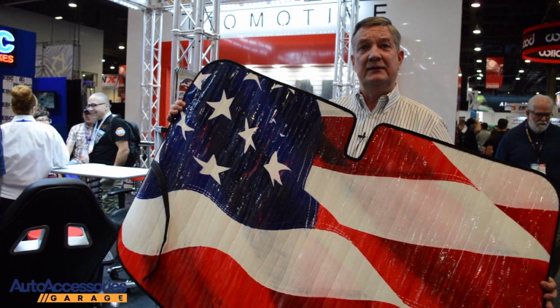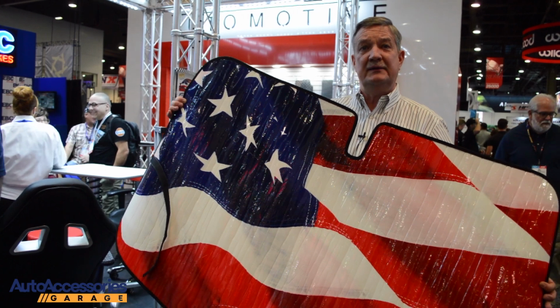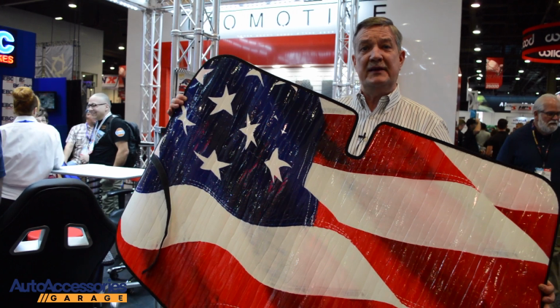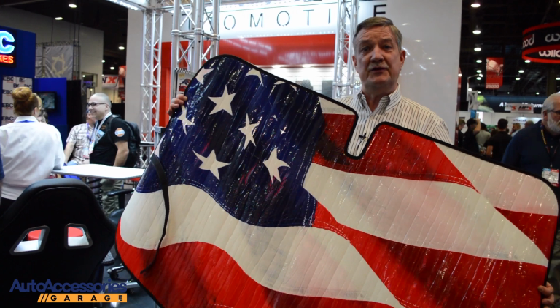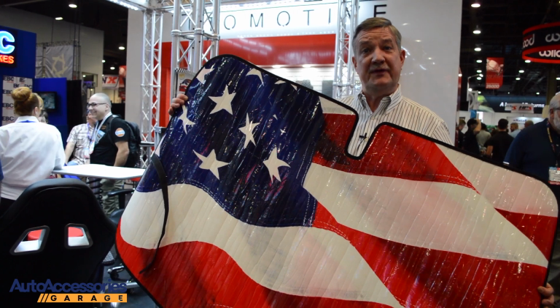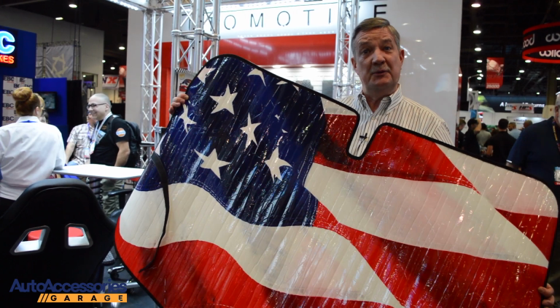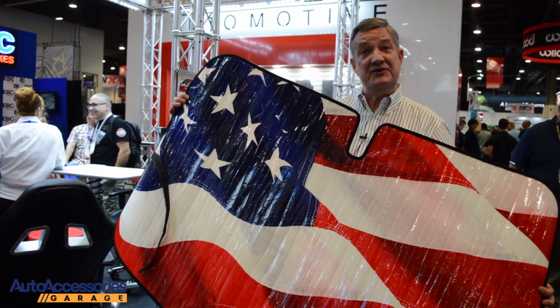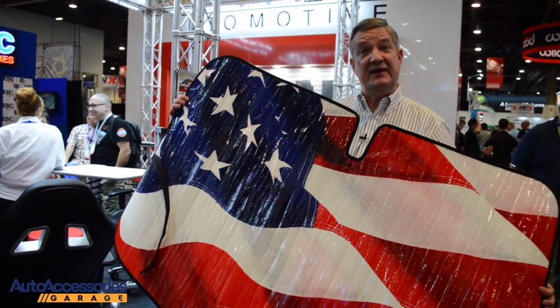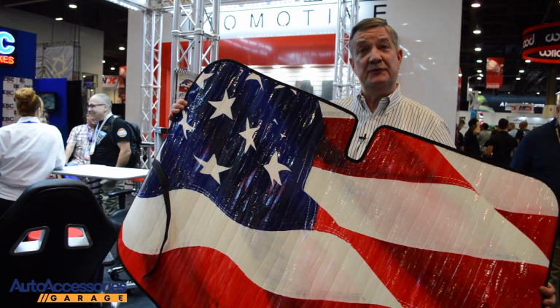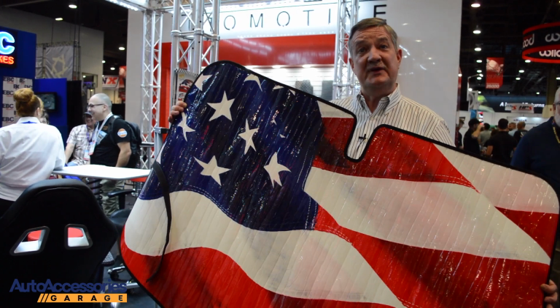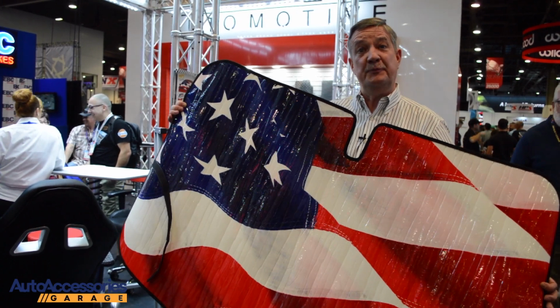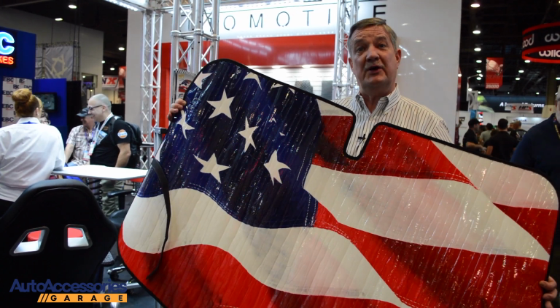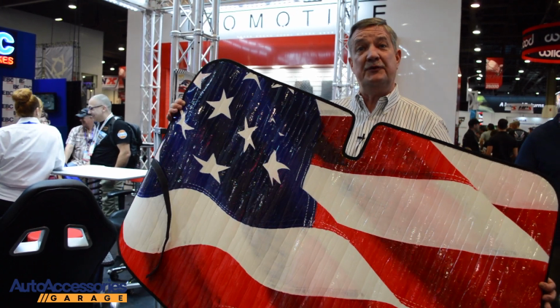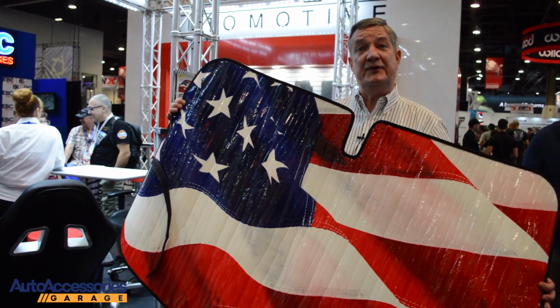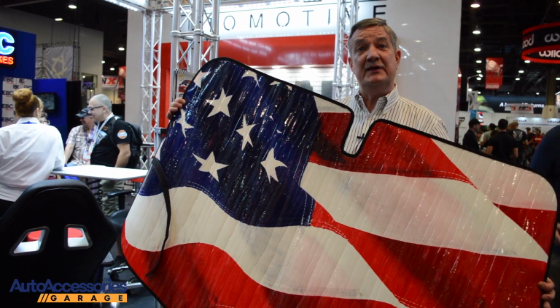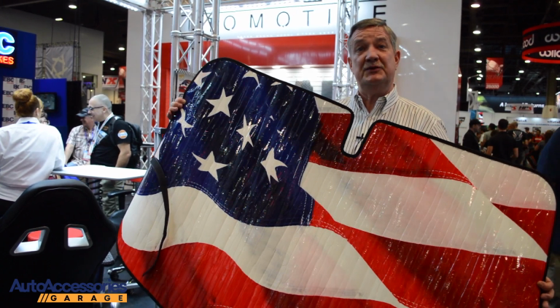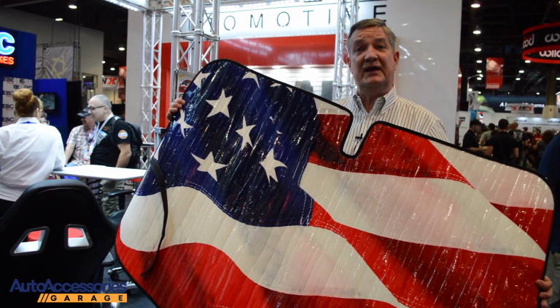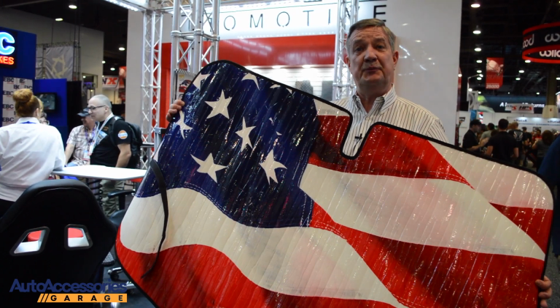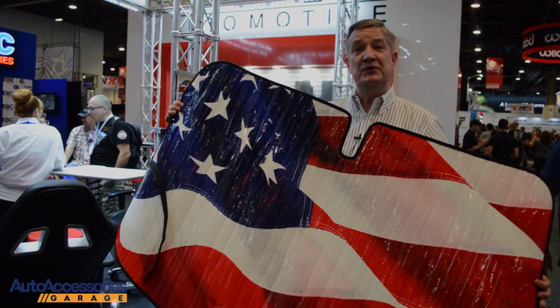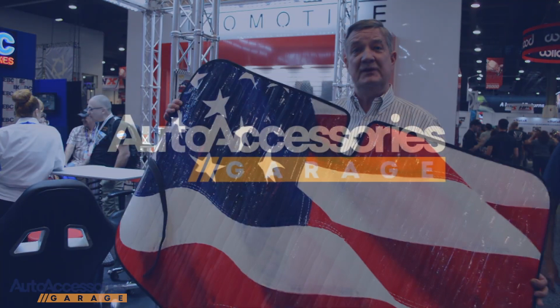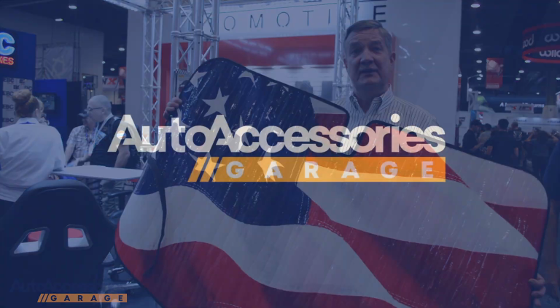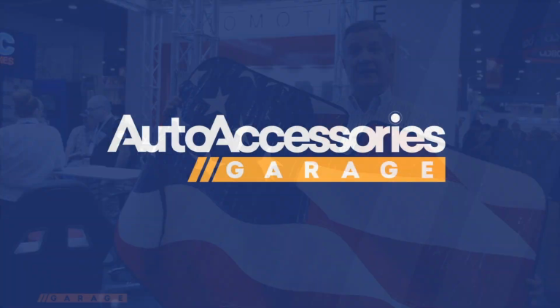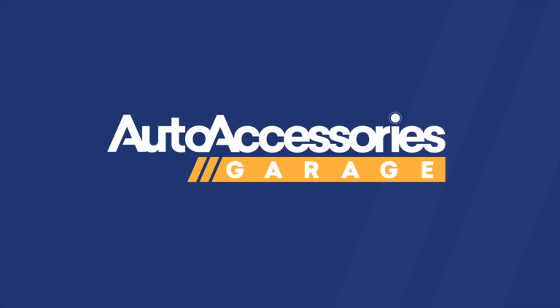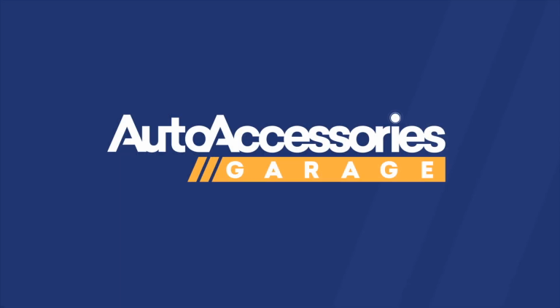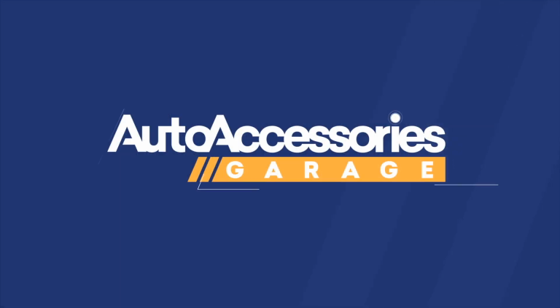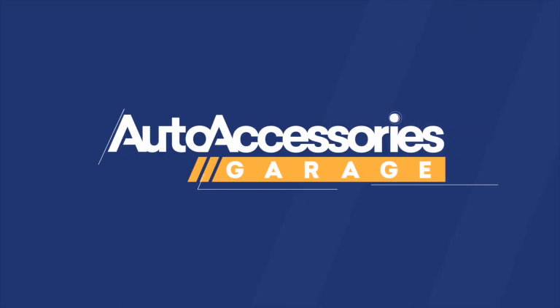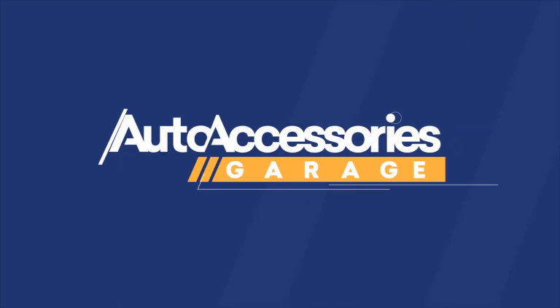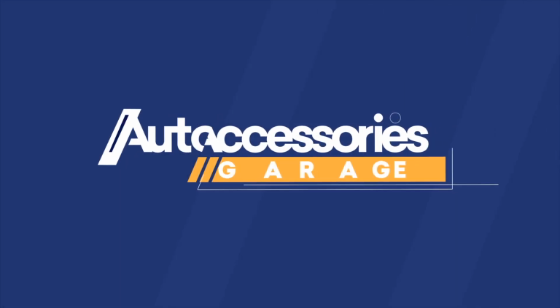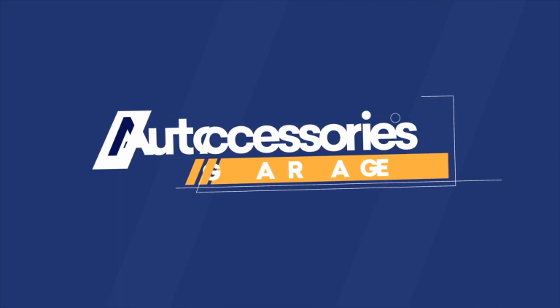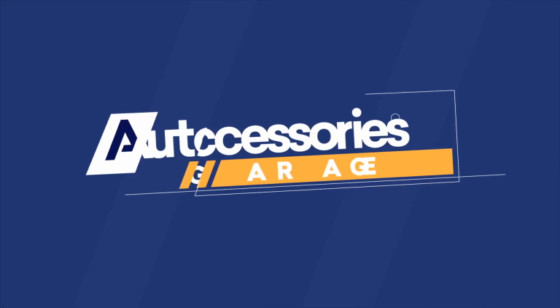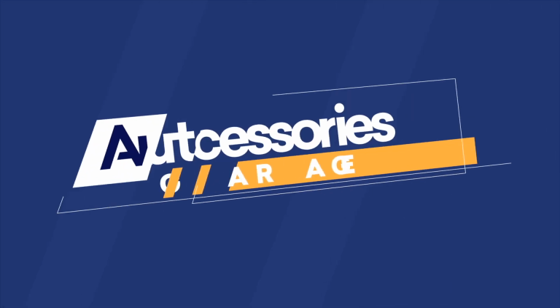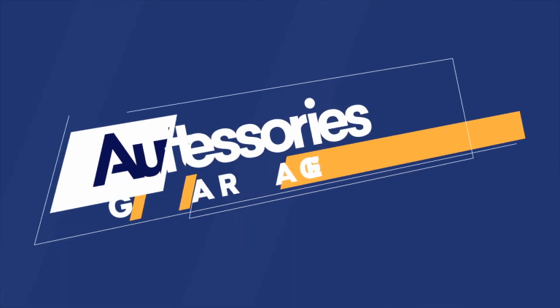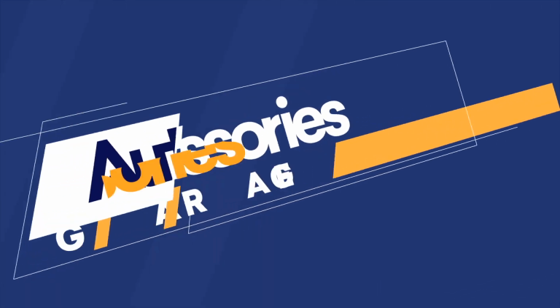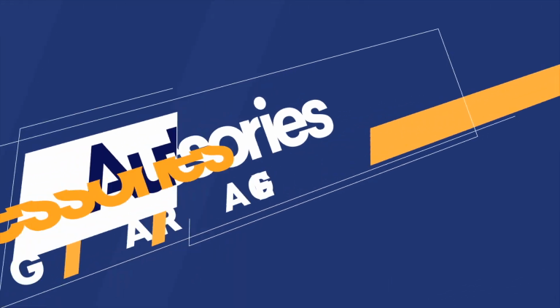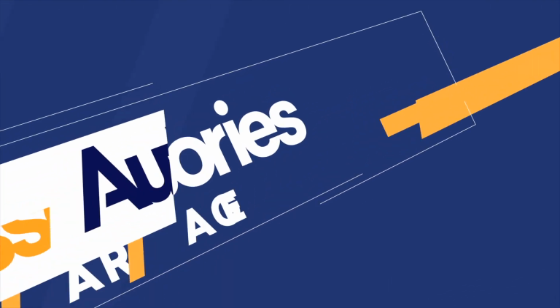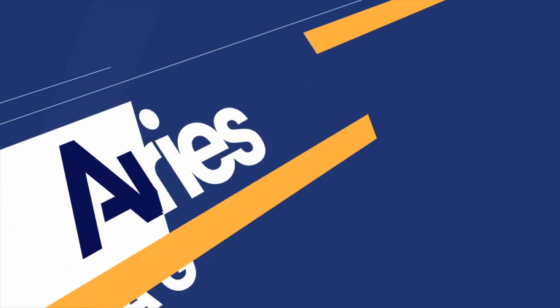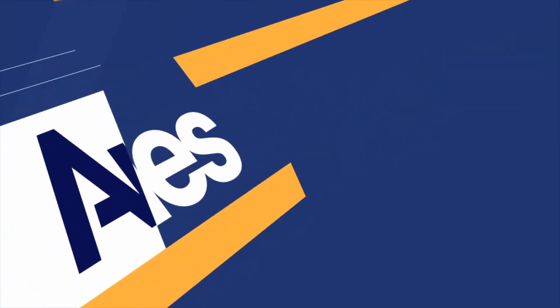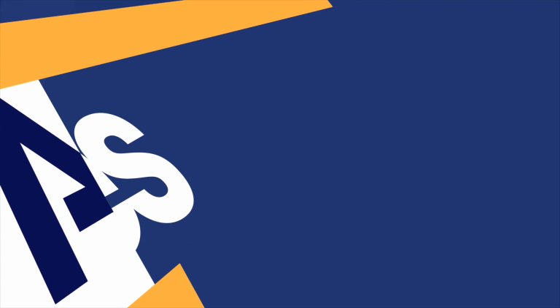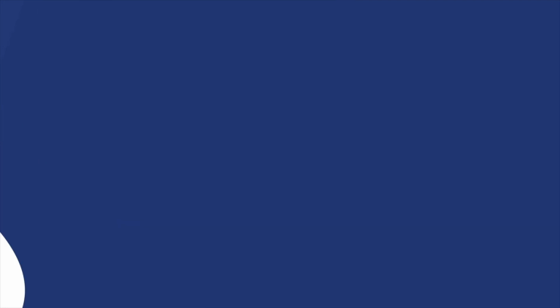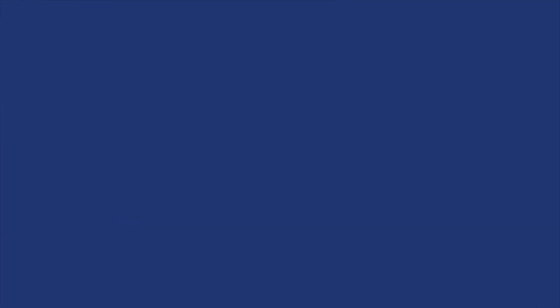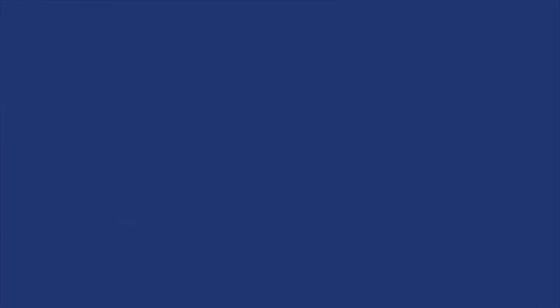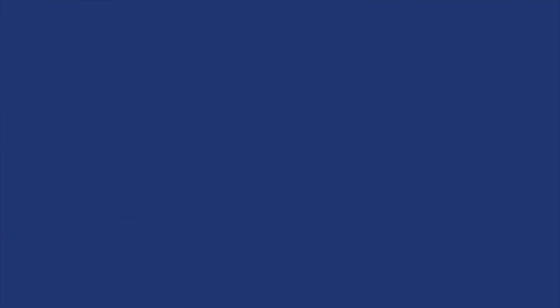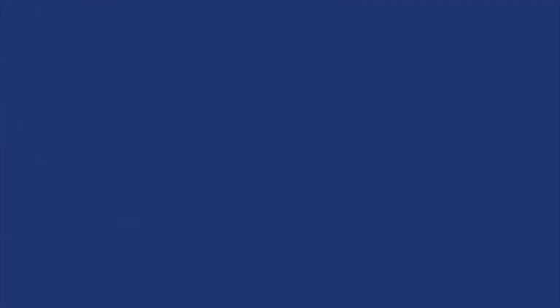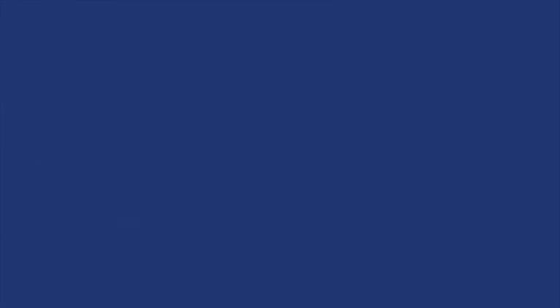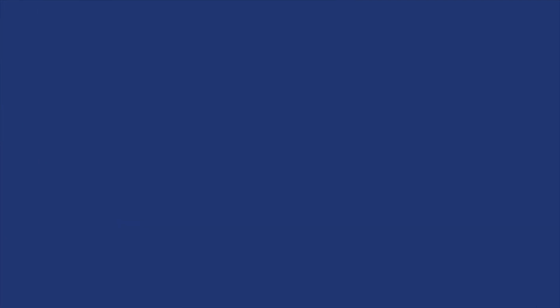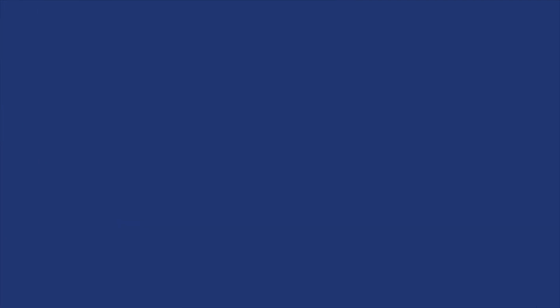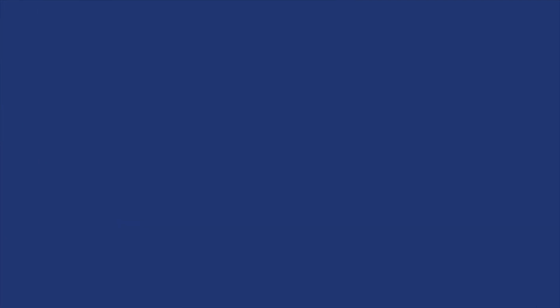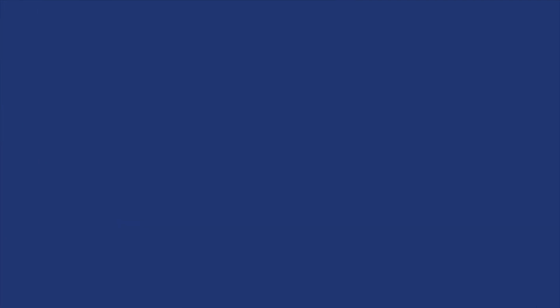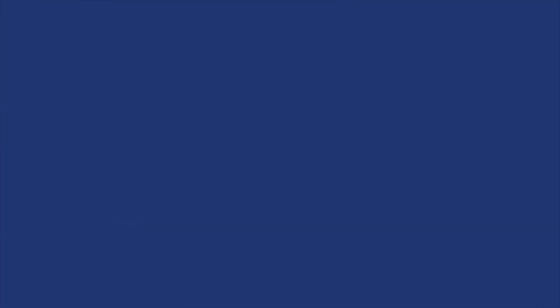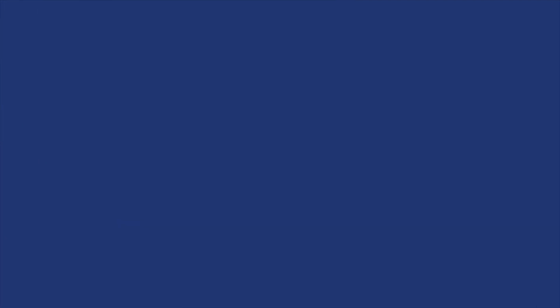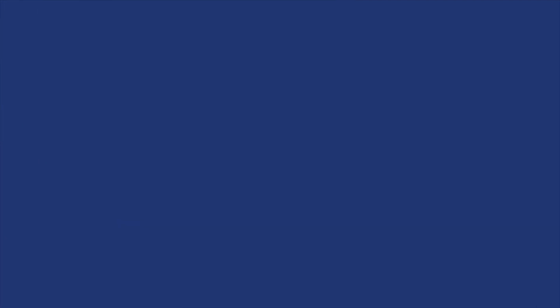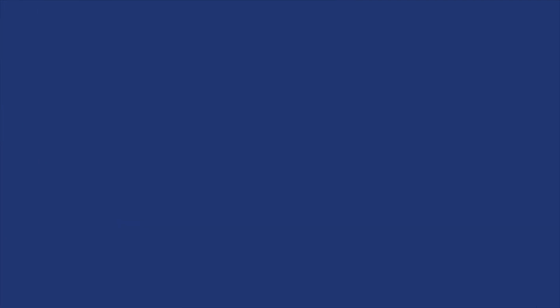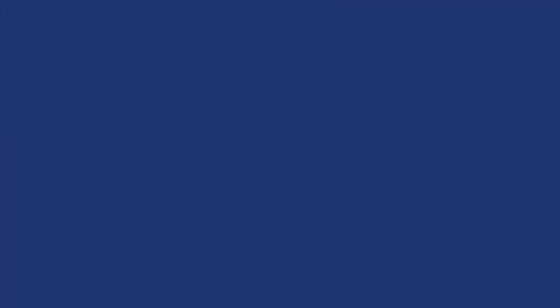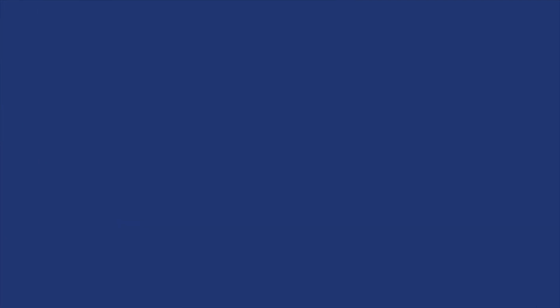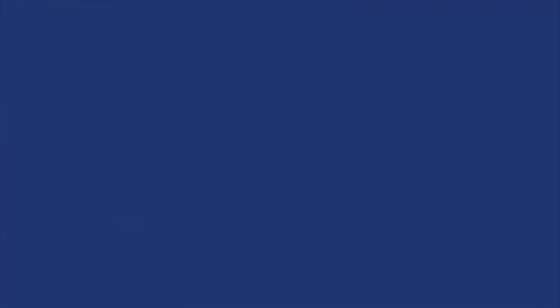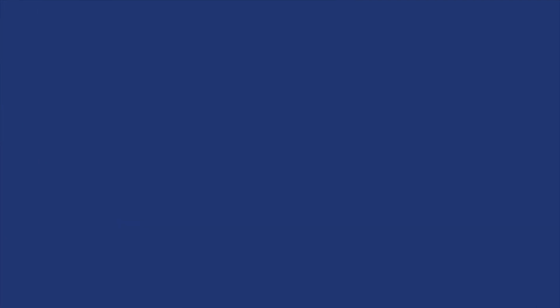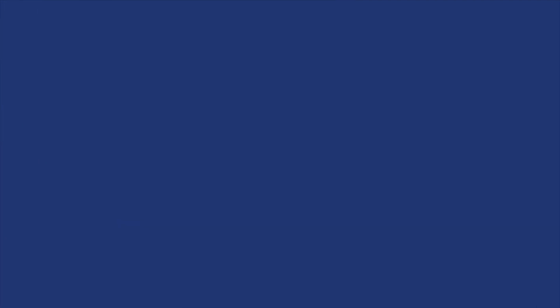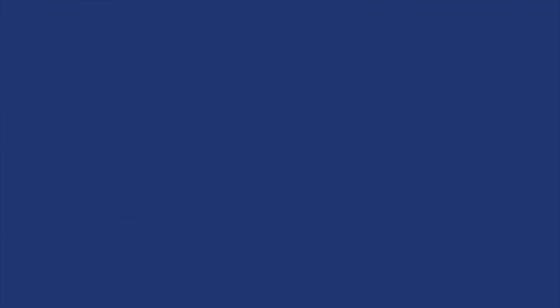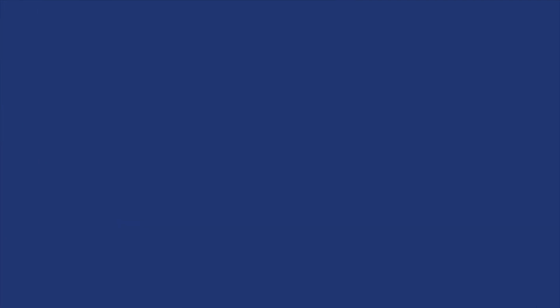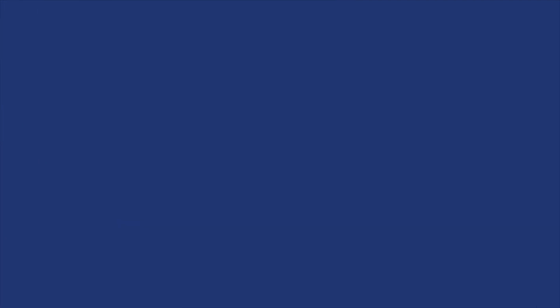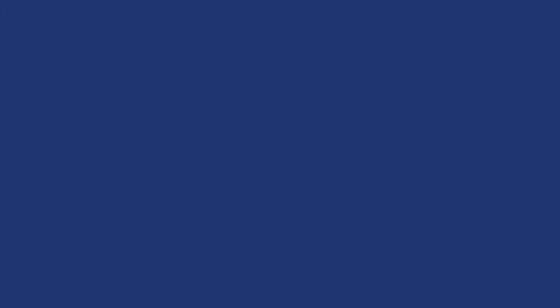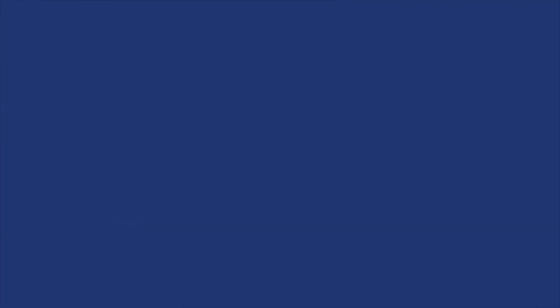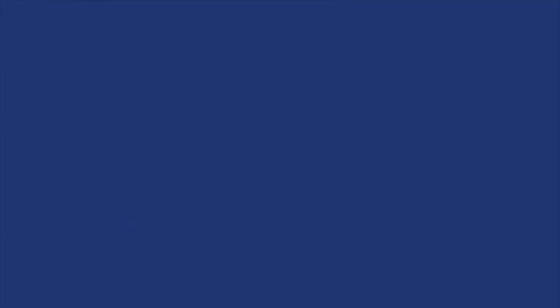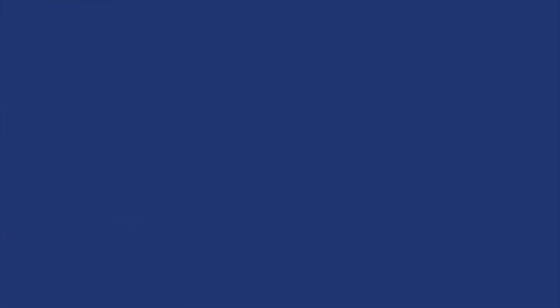Thank you very much again for being part of the Introtech booth at this year's SEMA show.